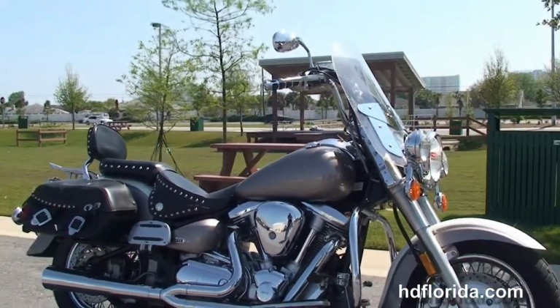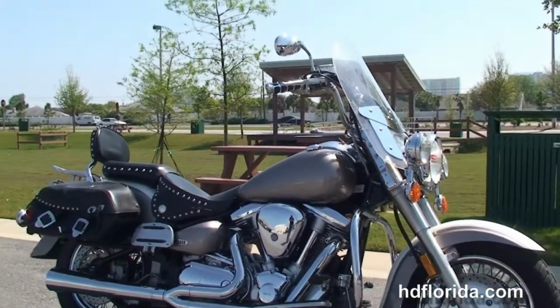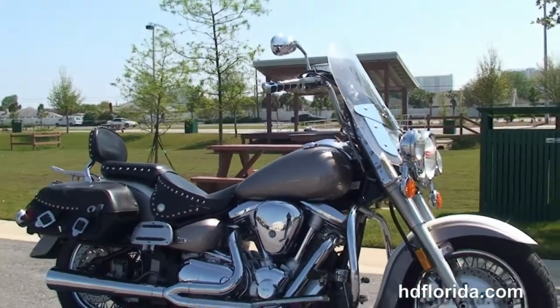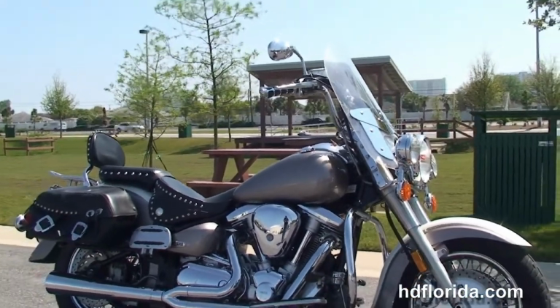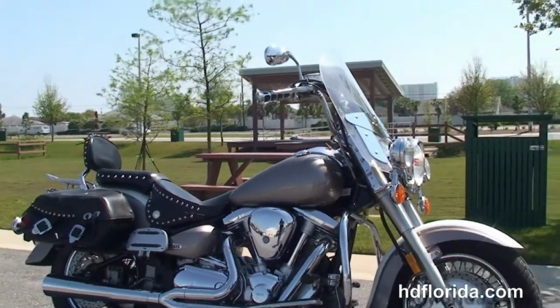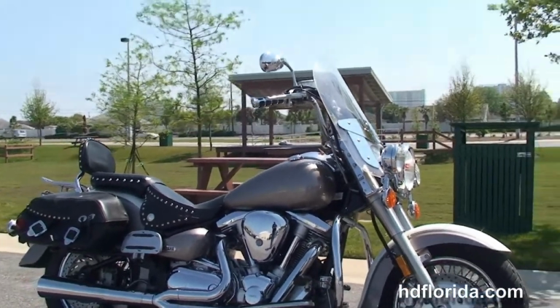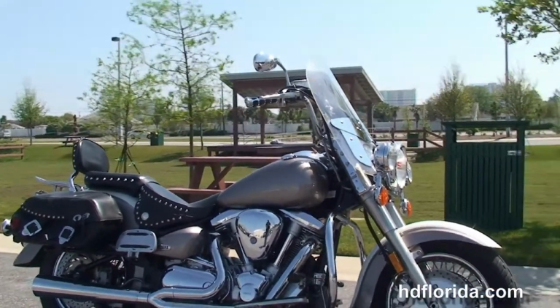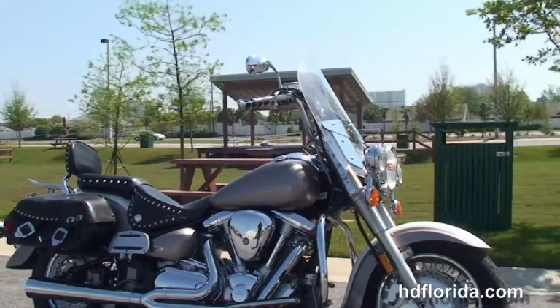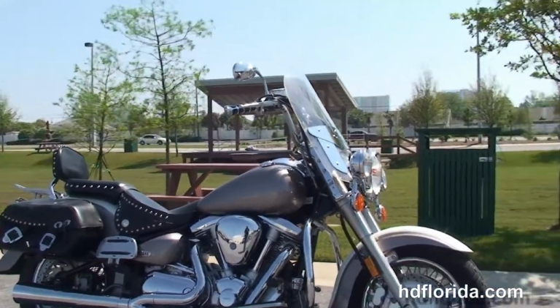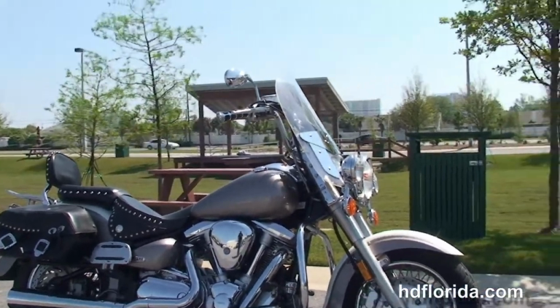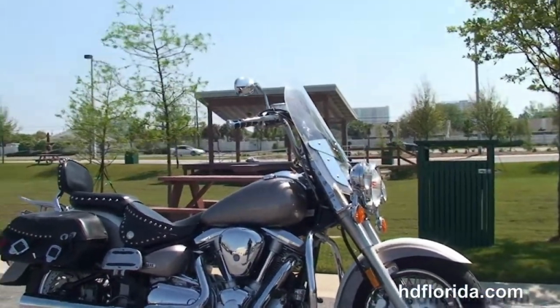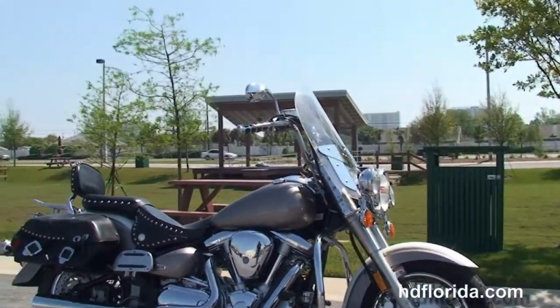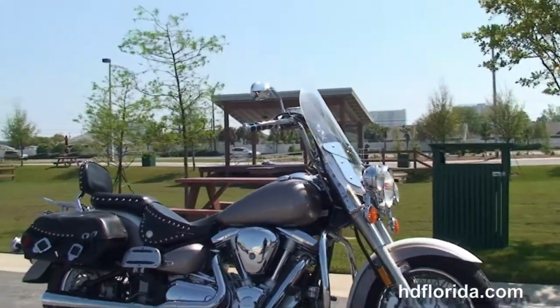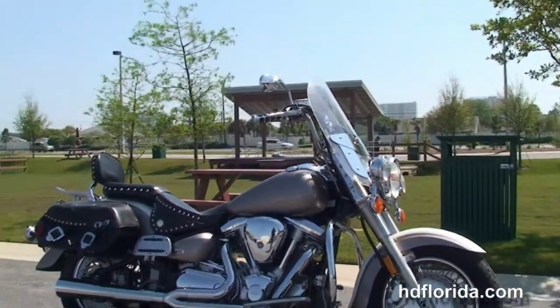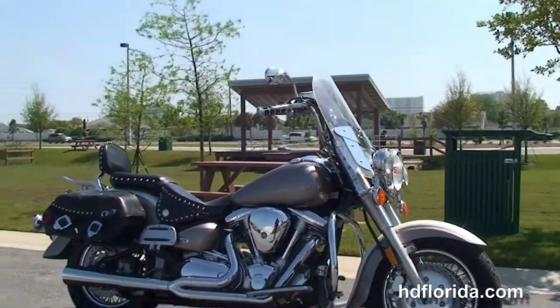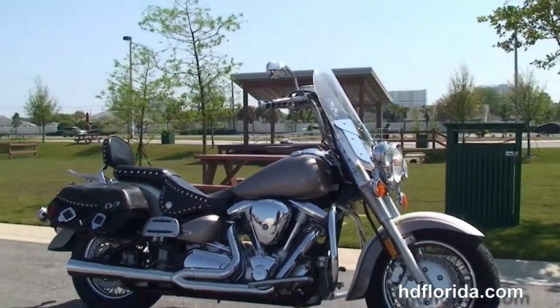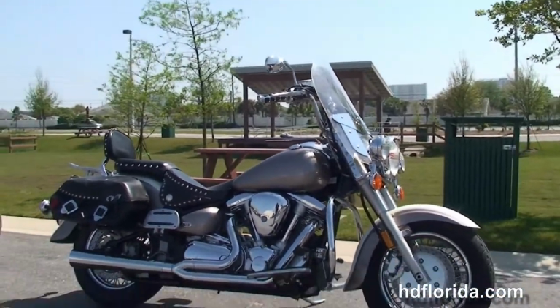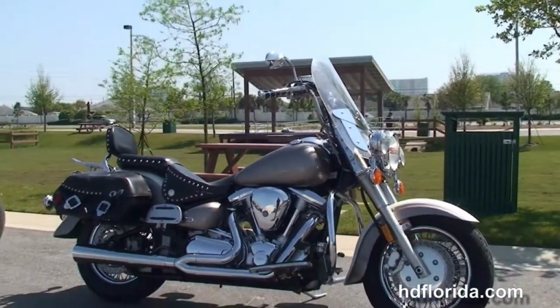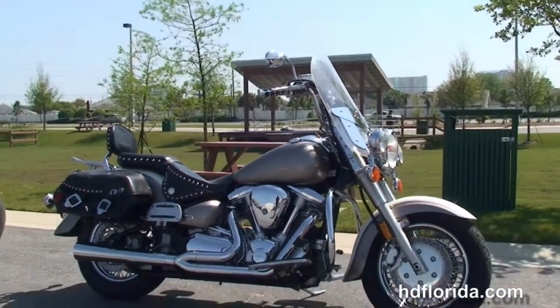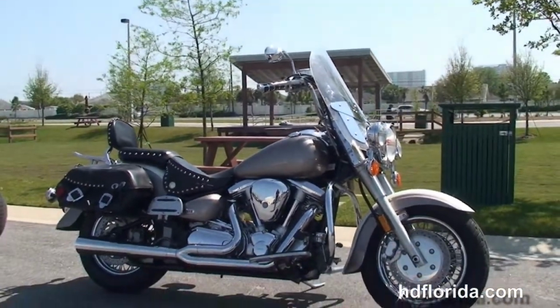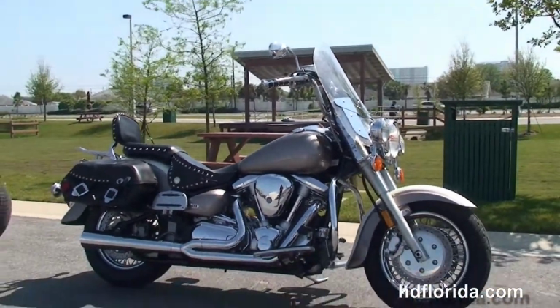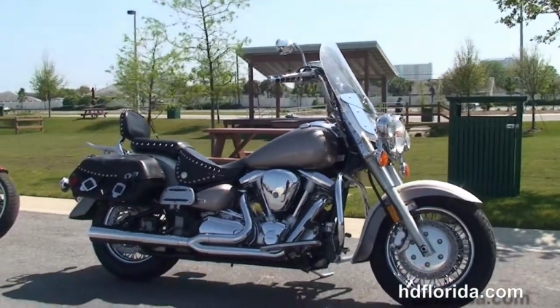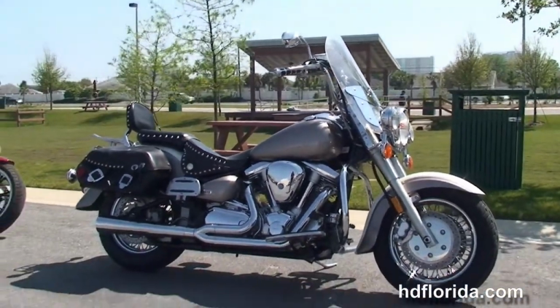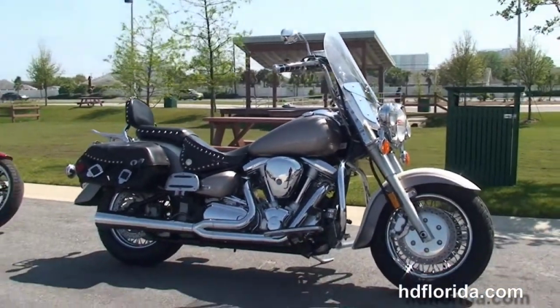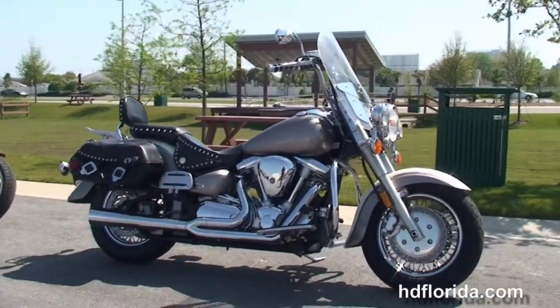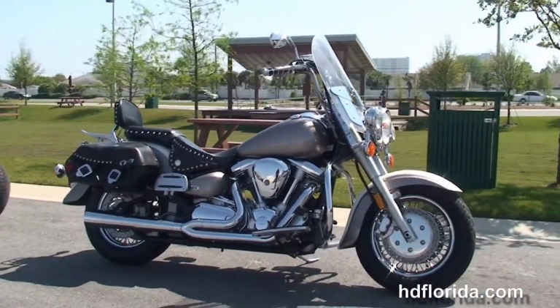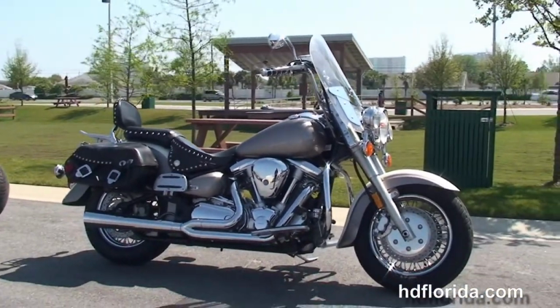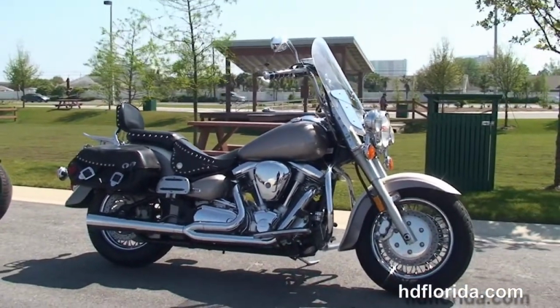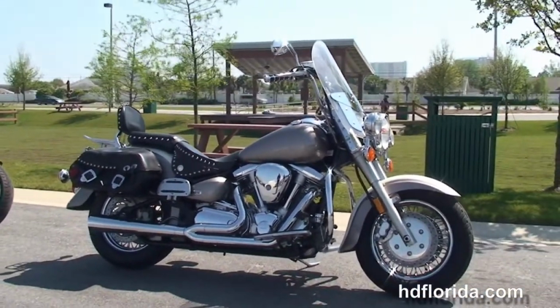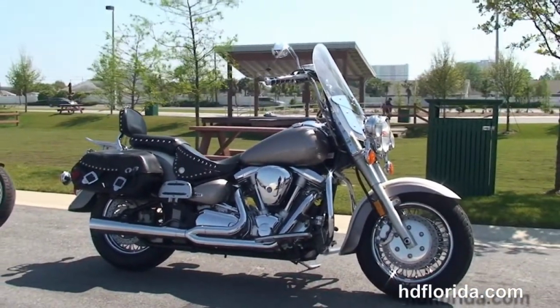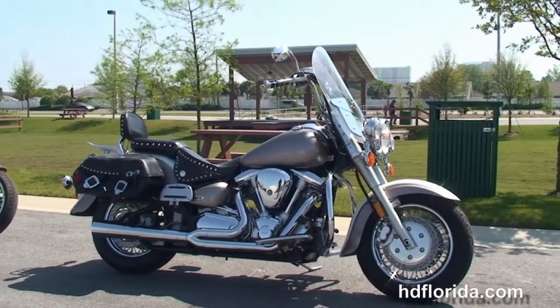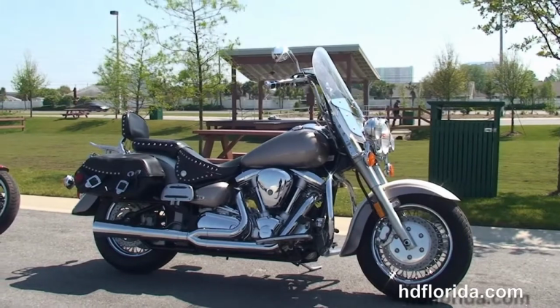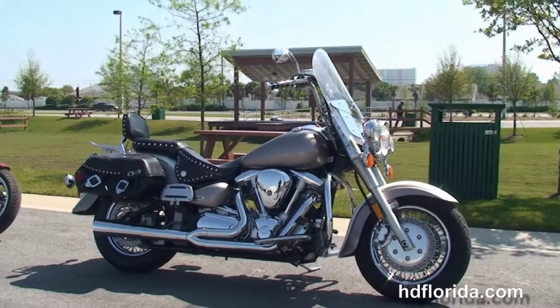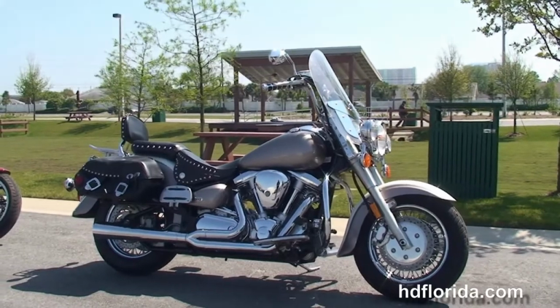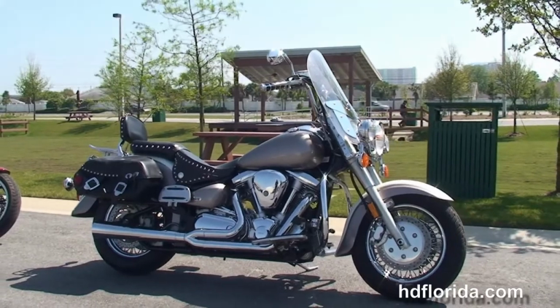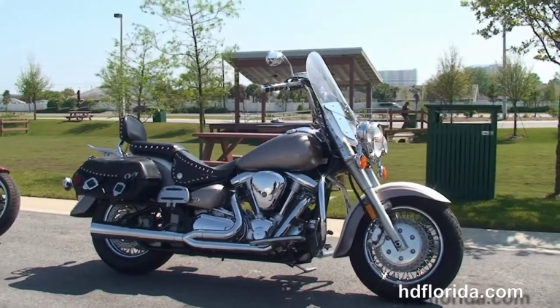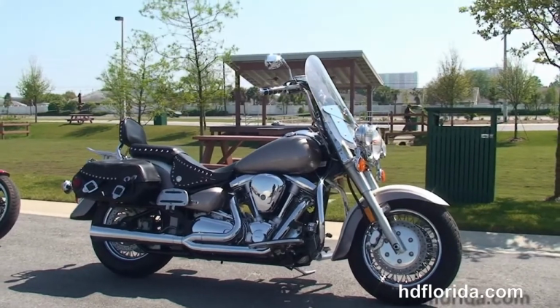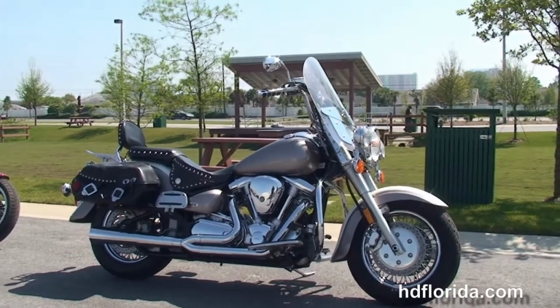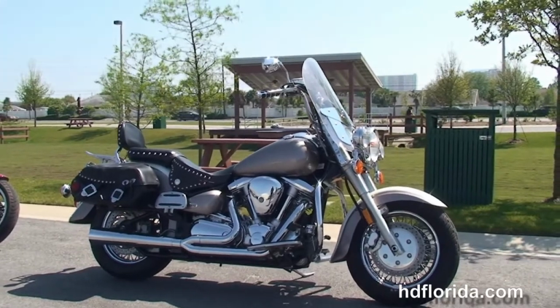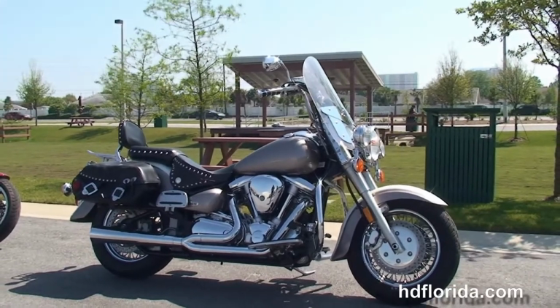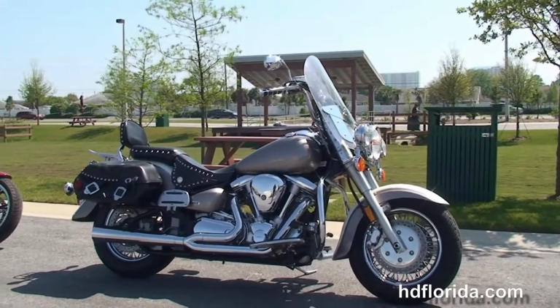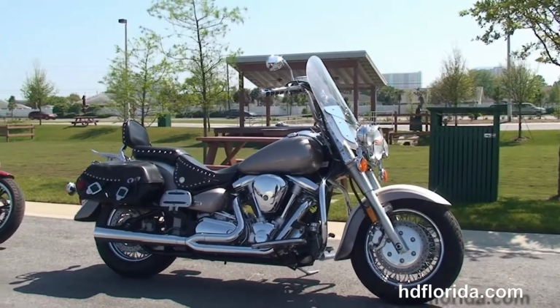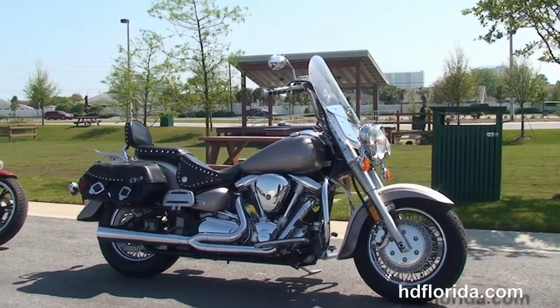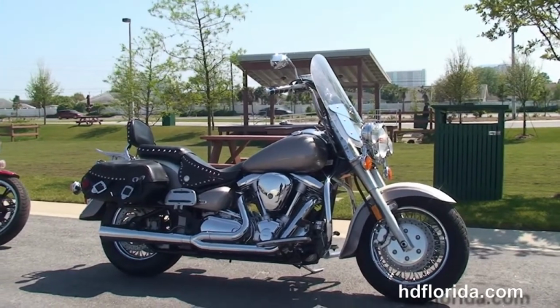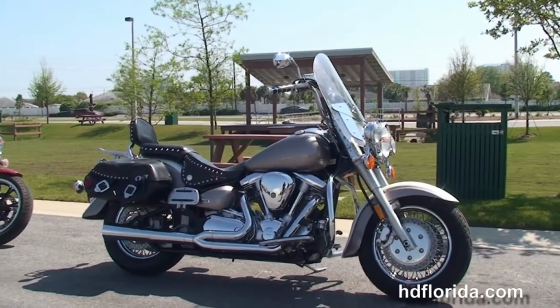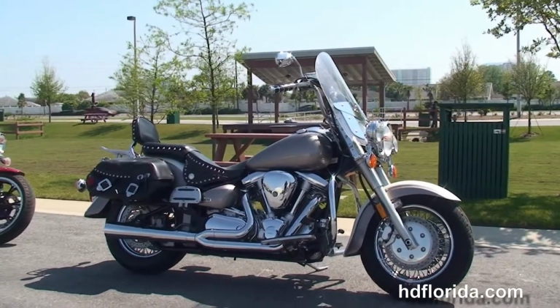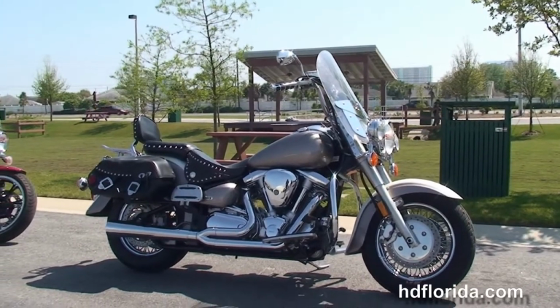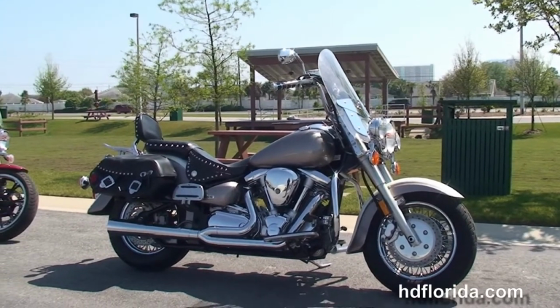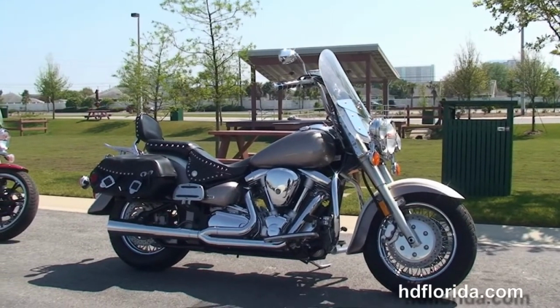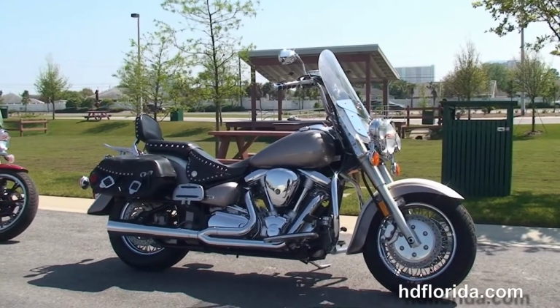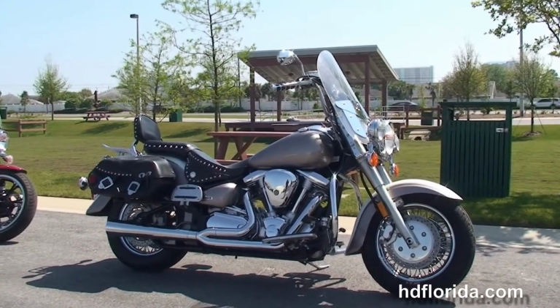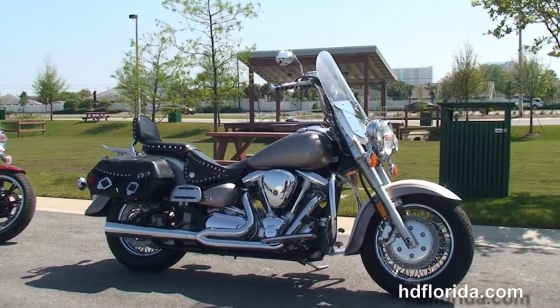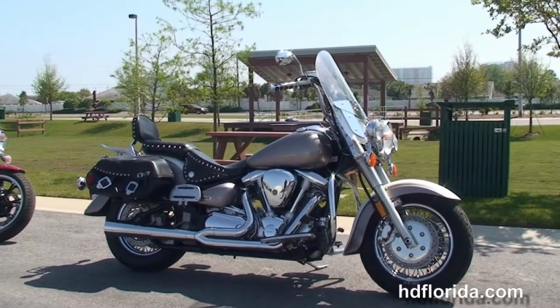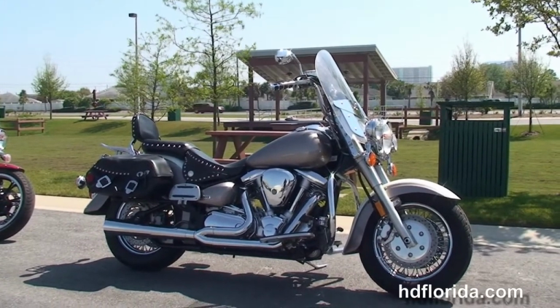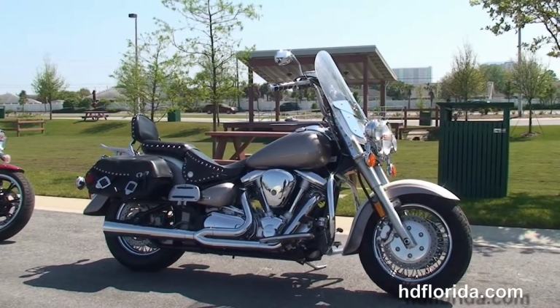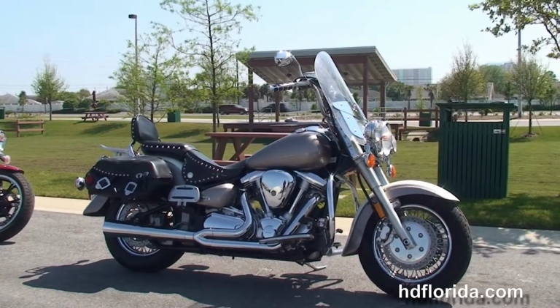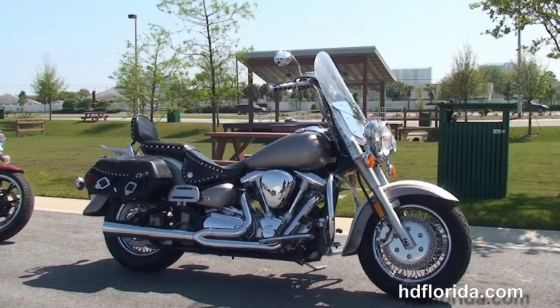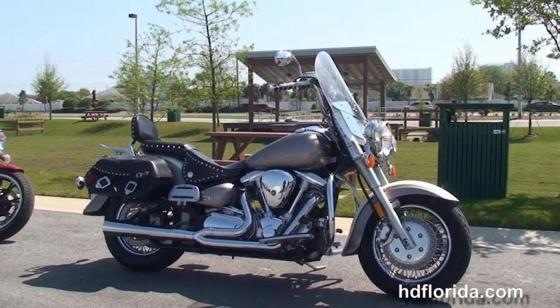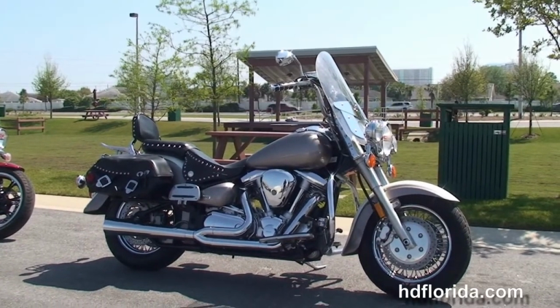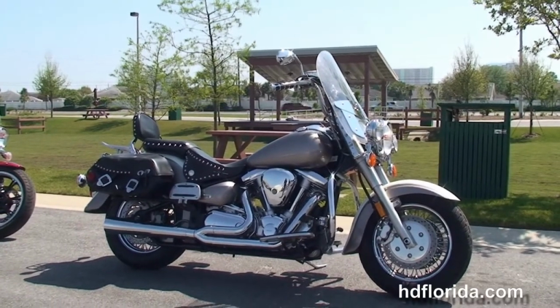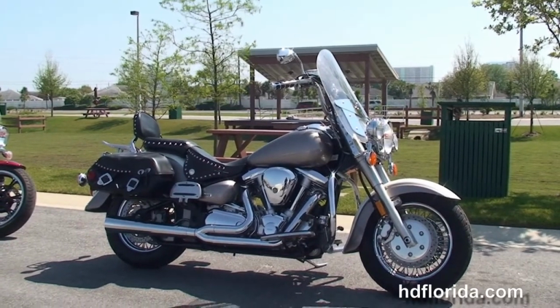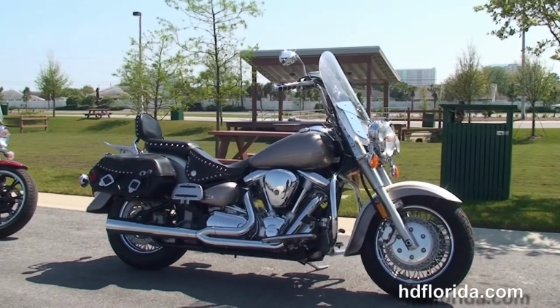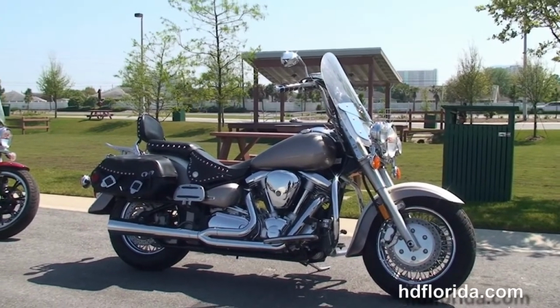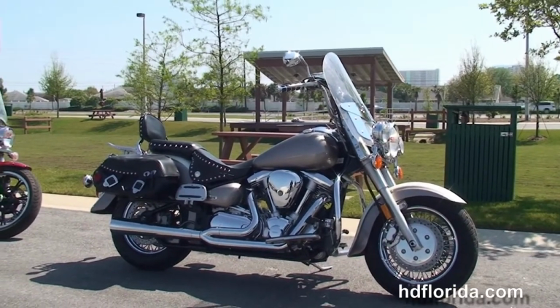Fly in, sign your paperwork, ride back to your hometown. Here at the world famous Harley Davidson Panama City Beach, all our bikes are fully serviced and safety inspected.